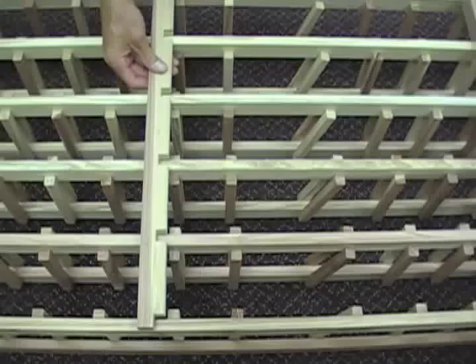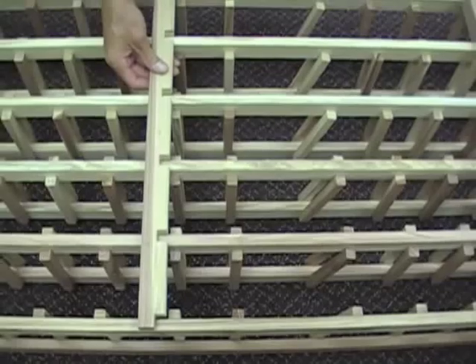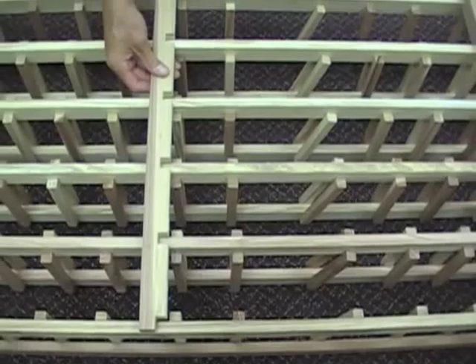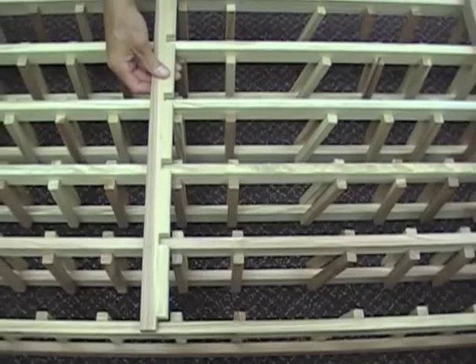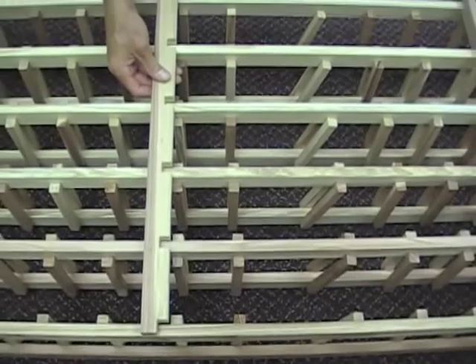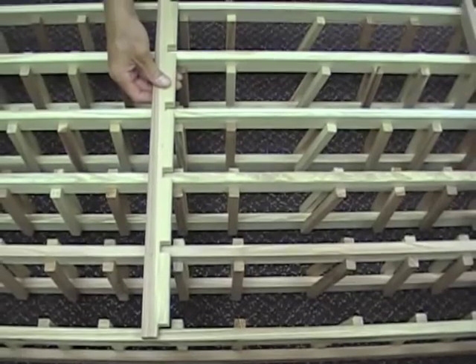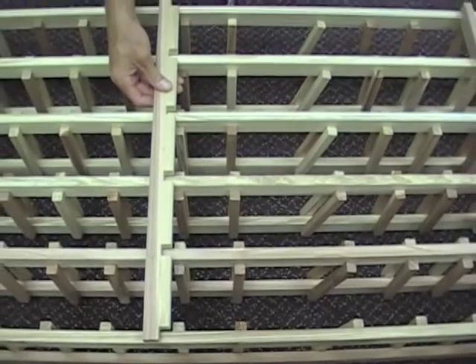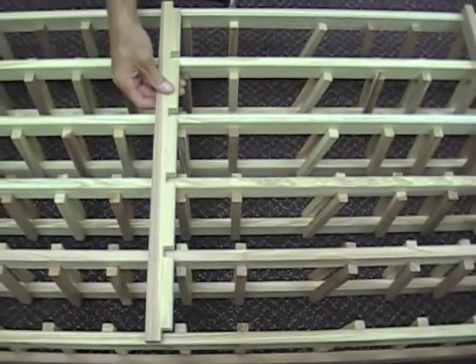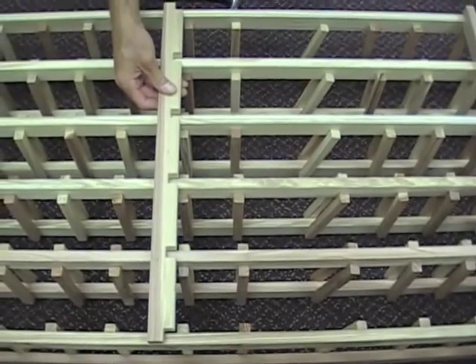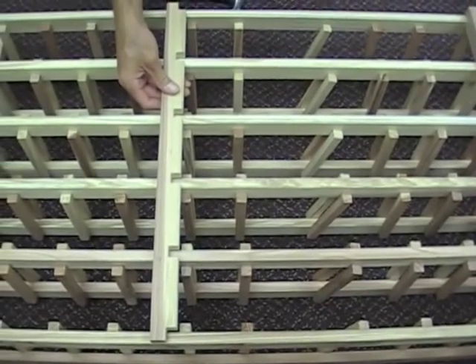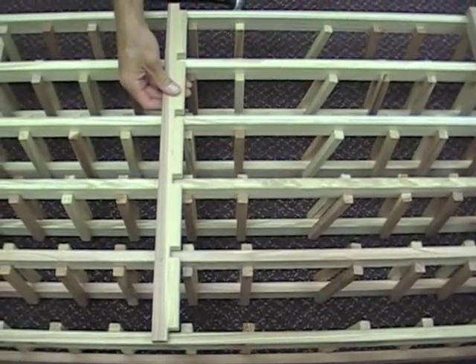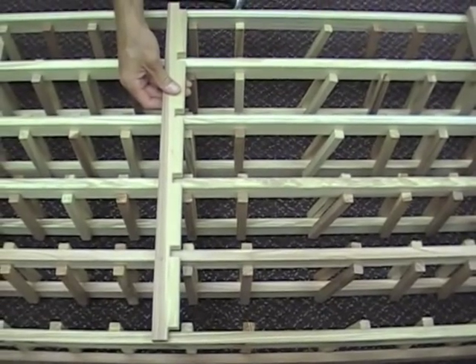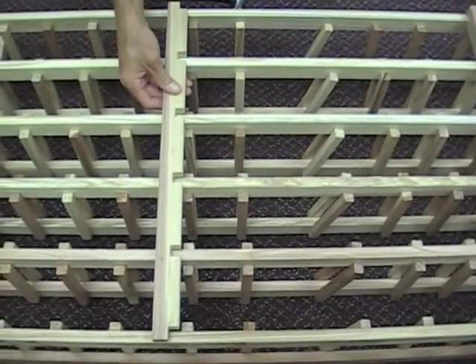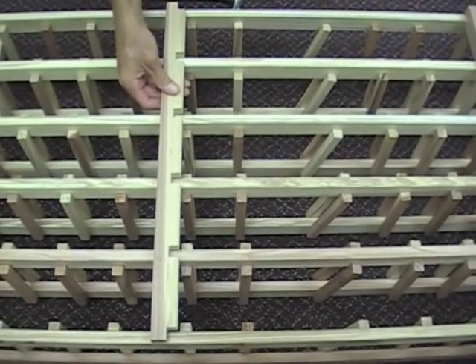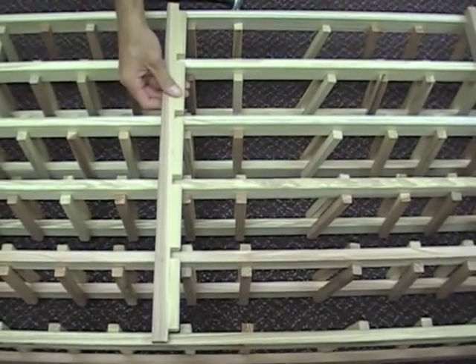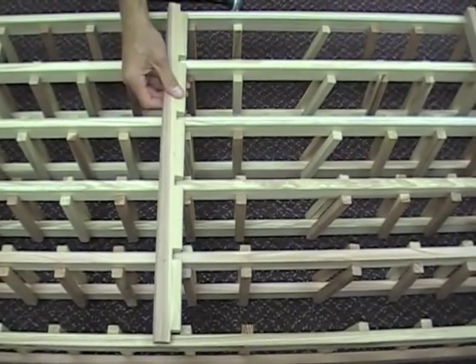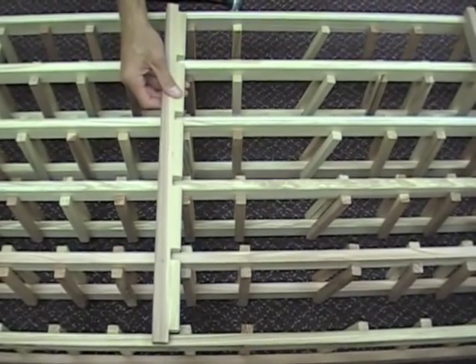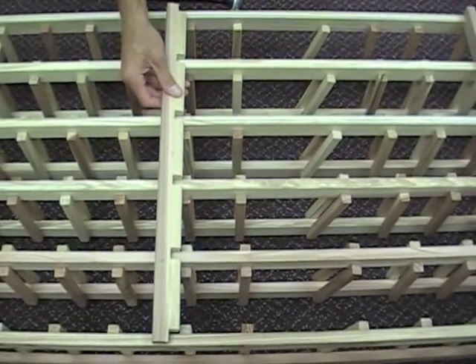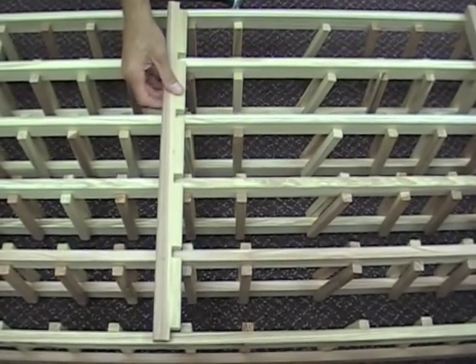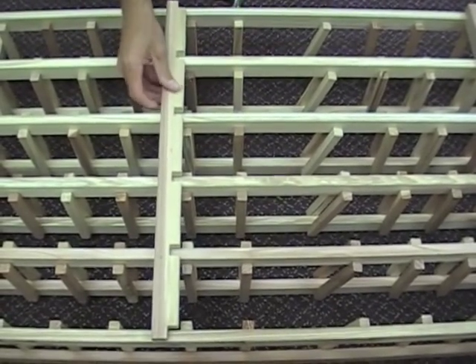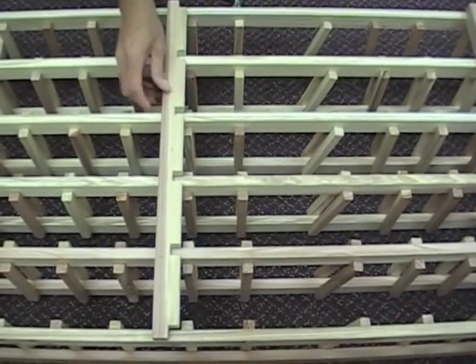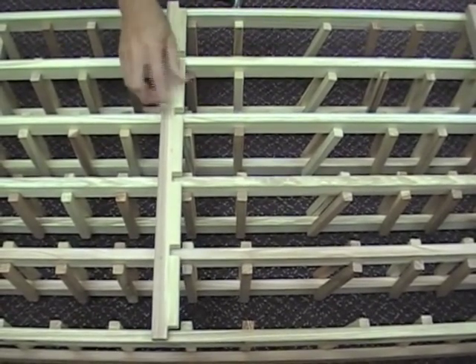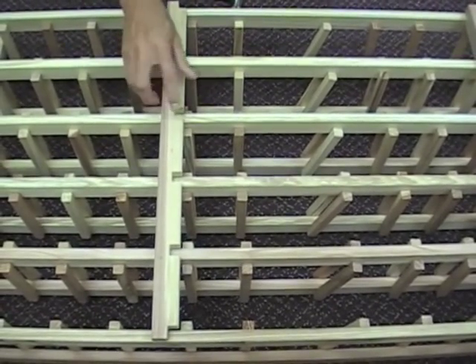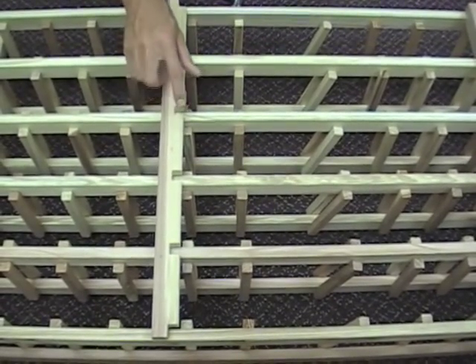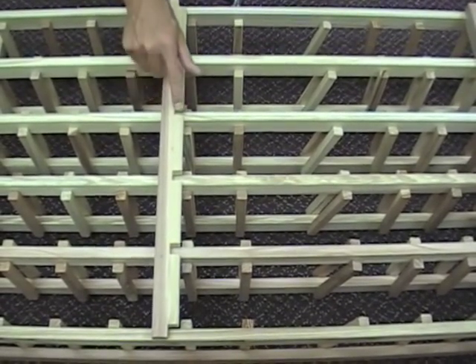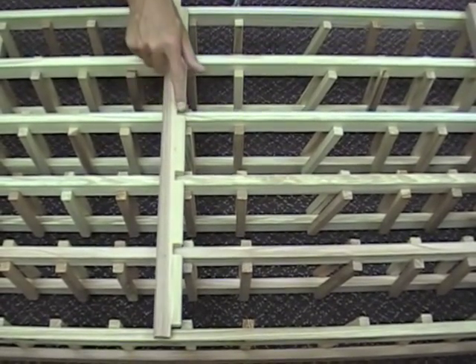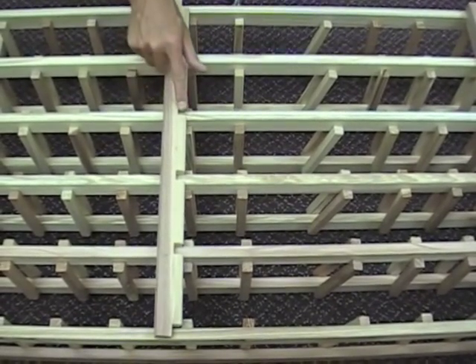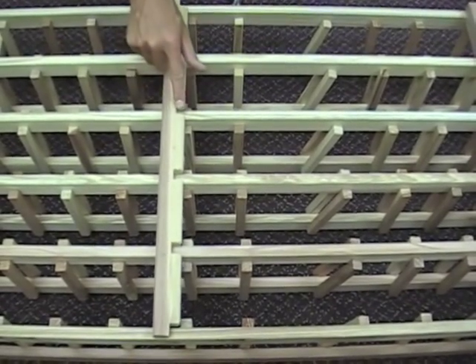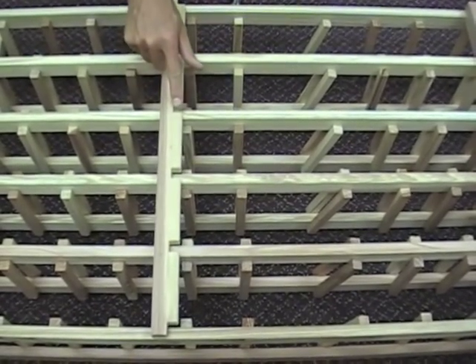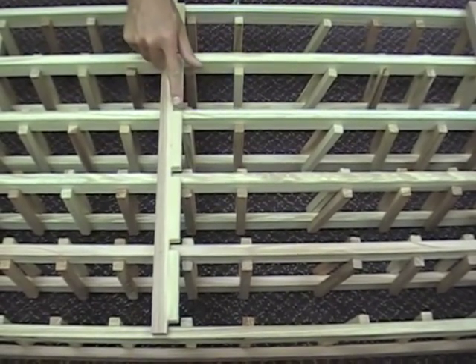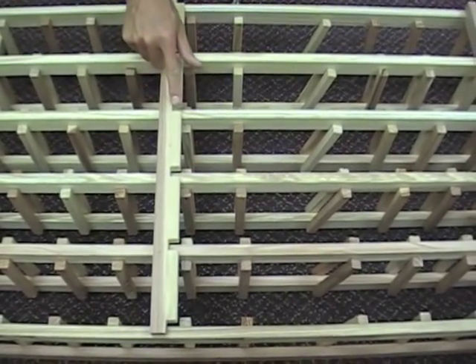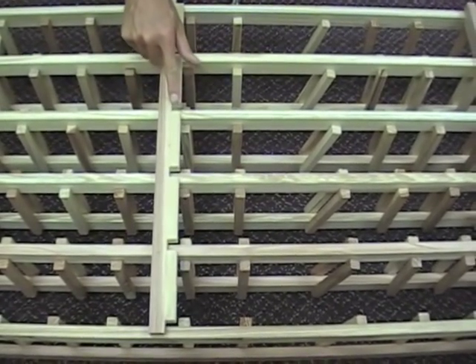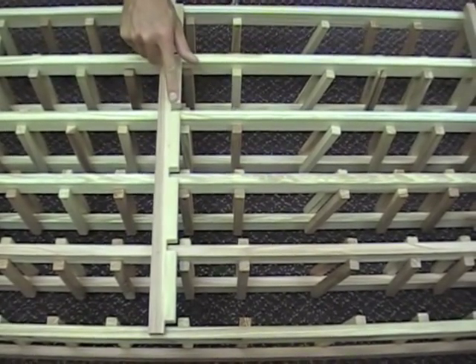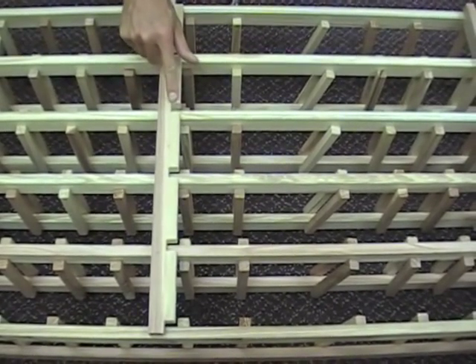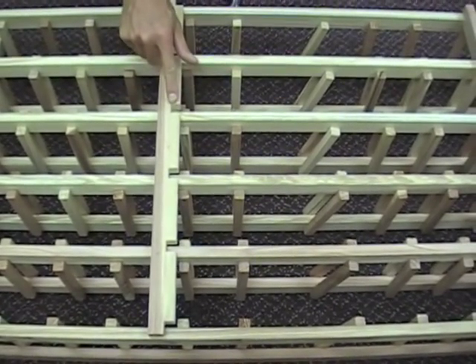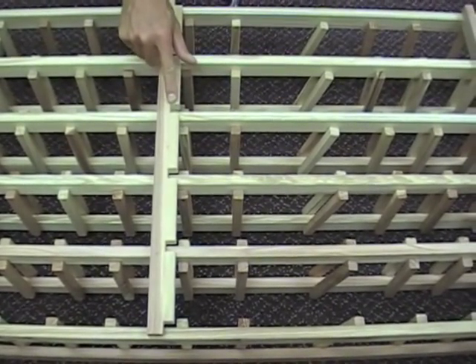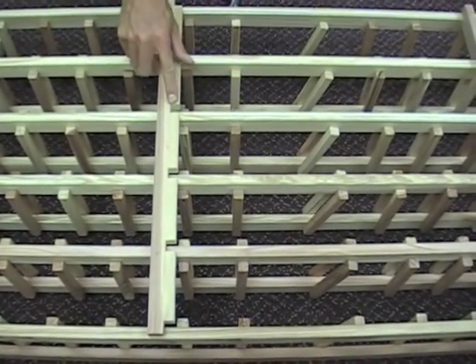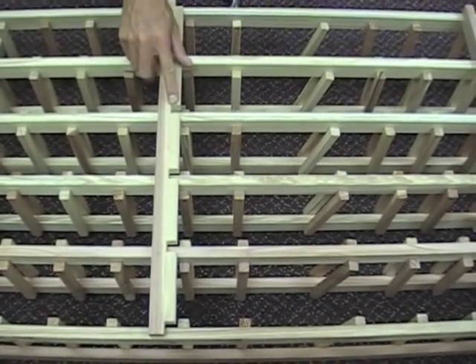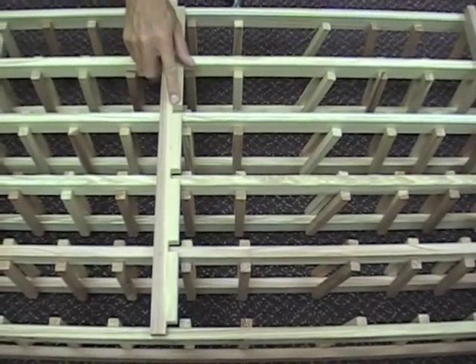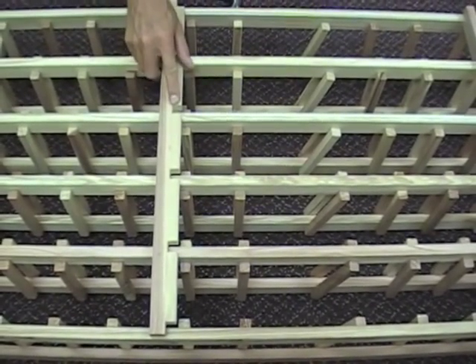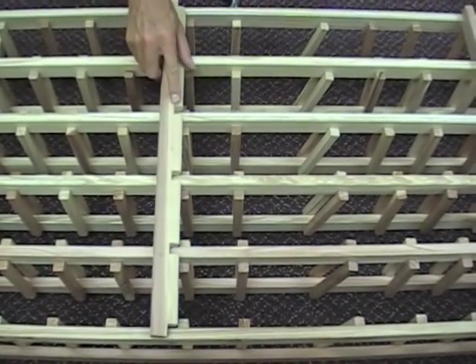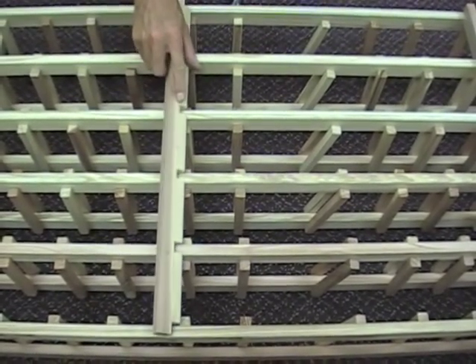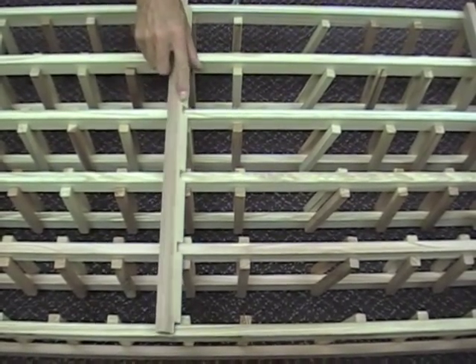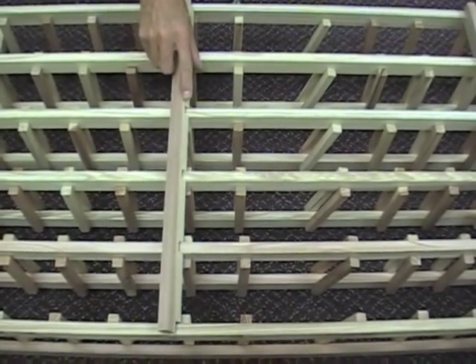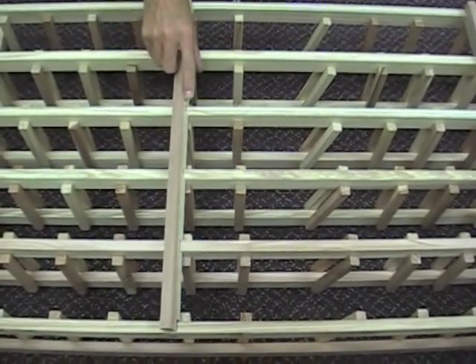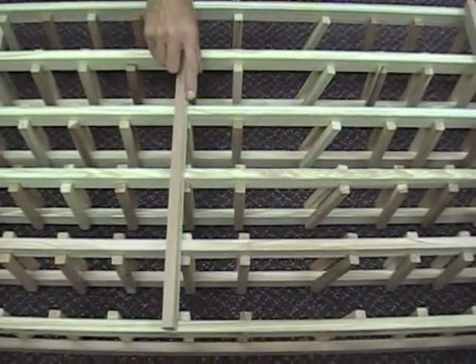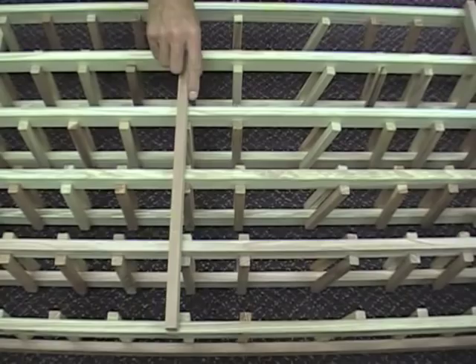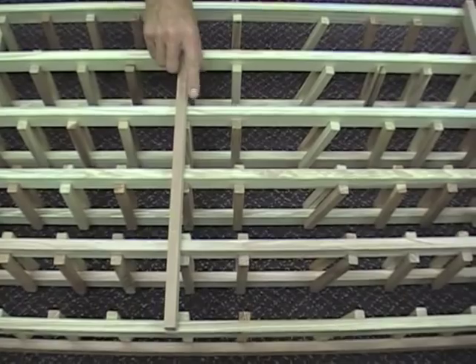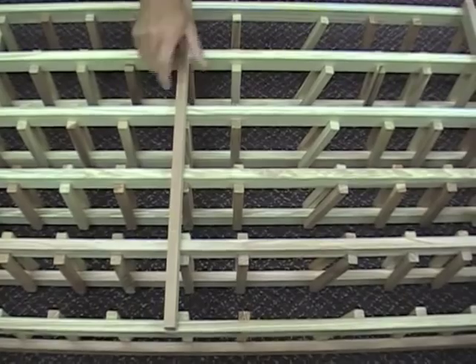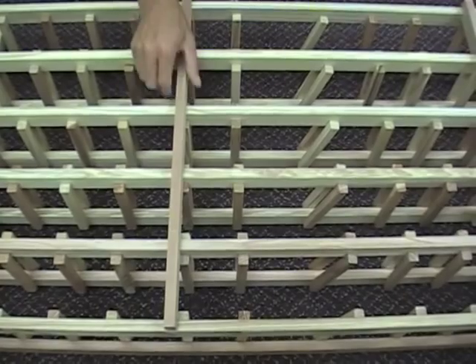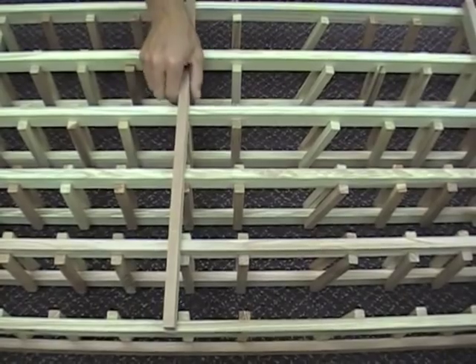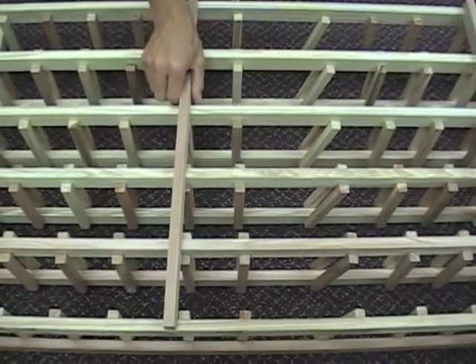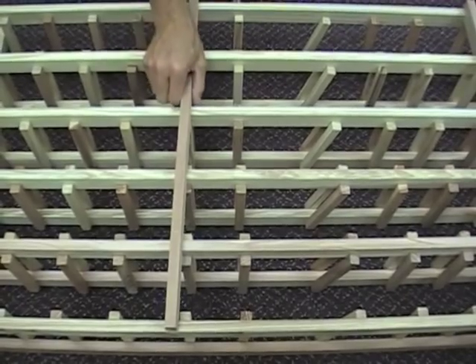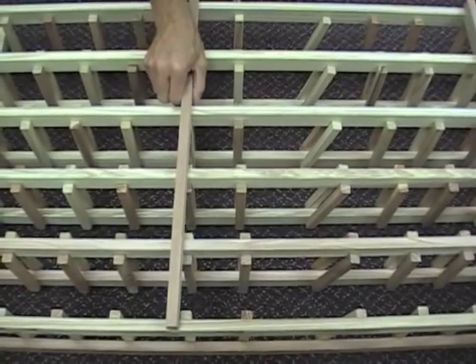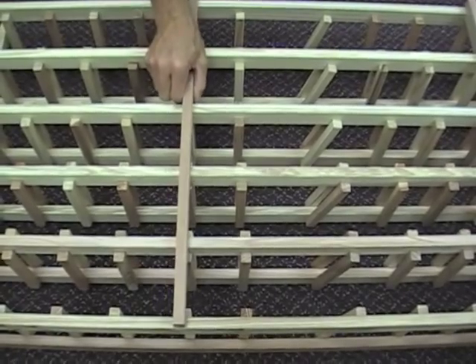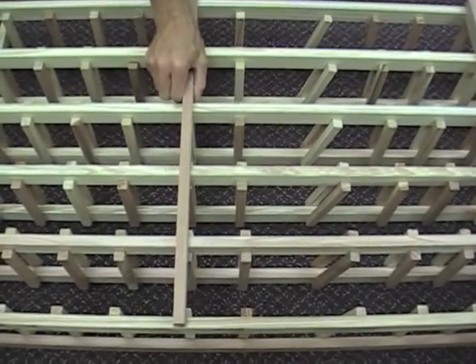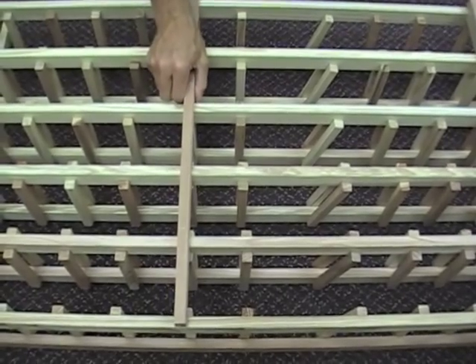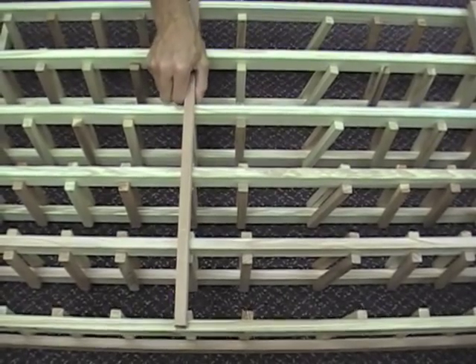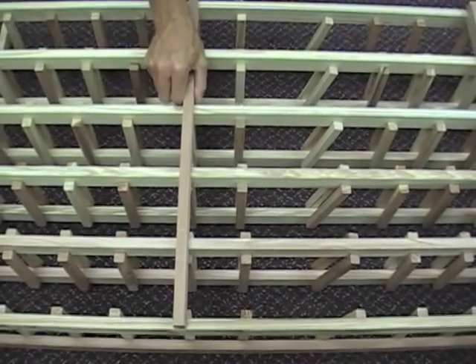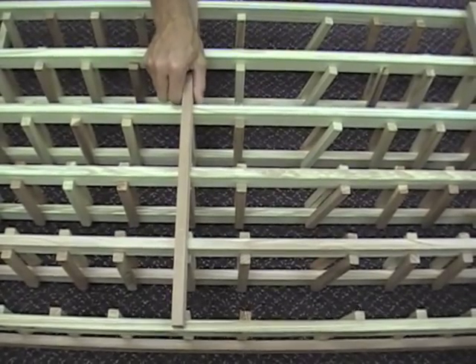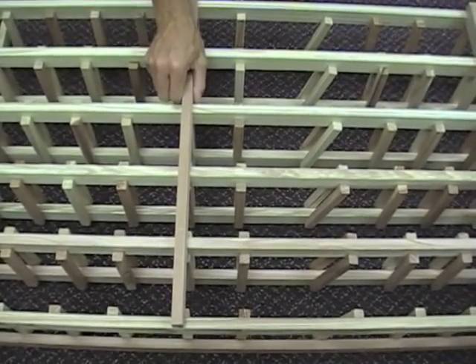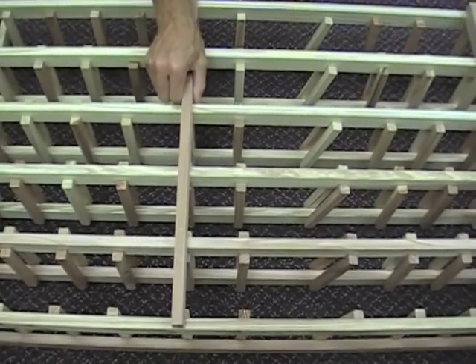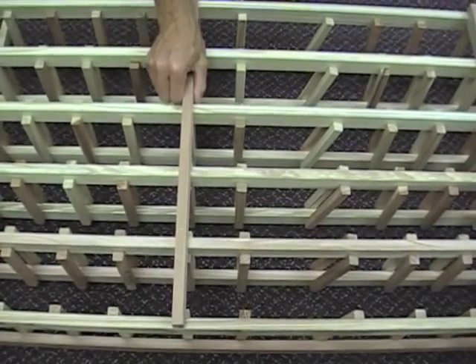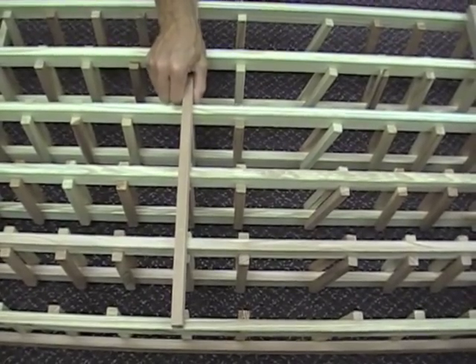We have three options on how to assemble an individual bottle wine rack. Pictured is a spacer bar with dados to notch into the racks.